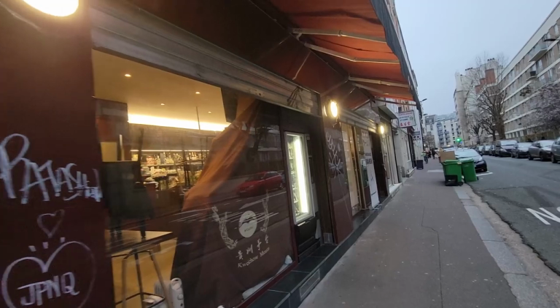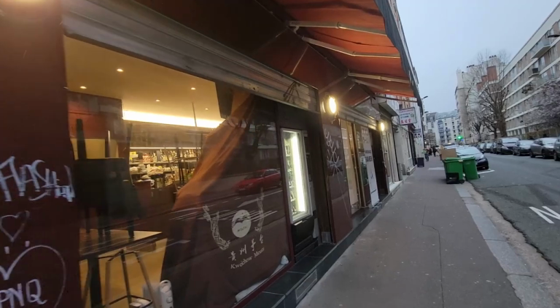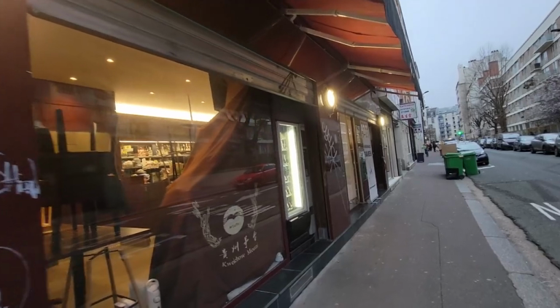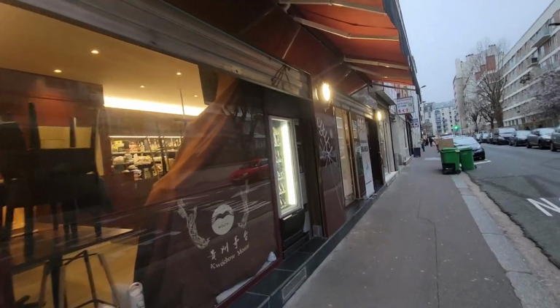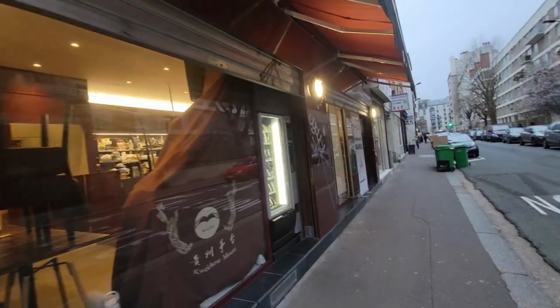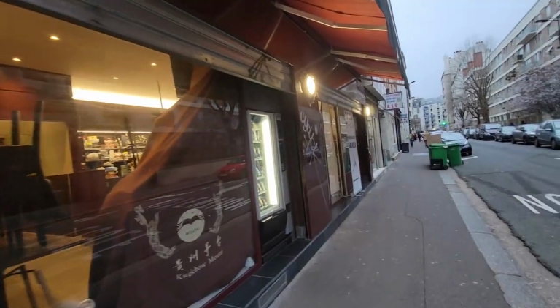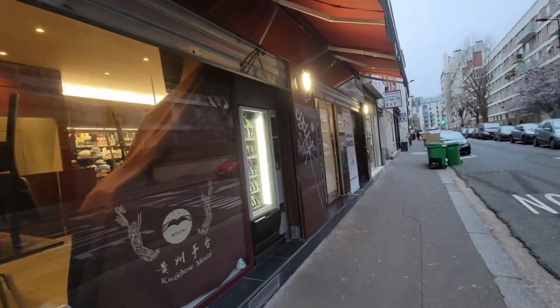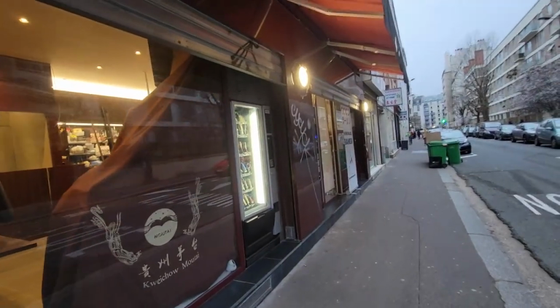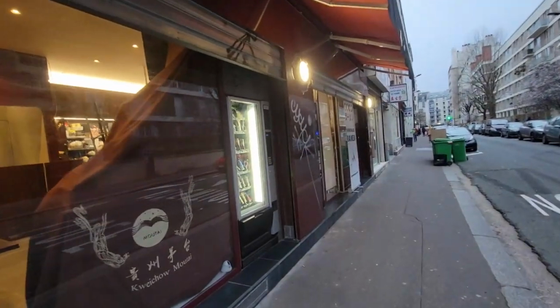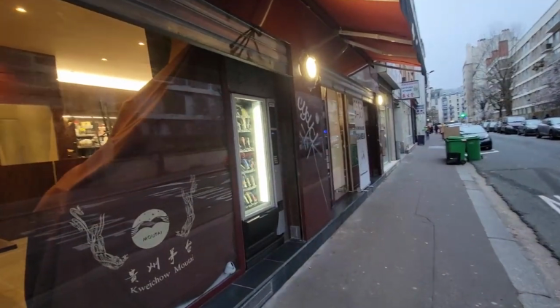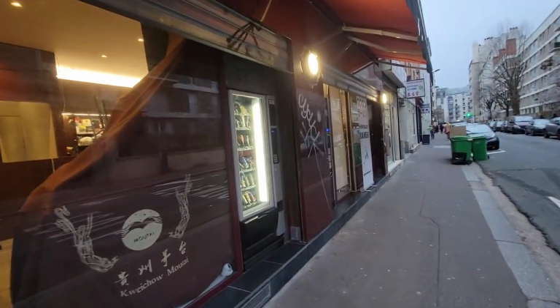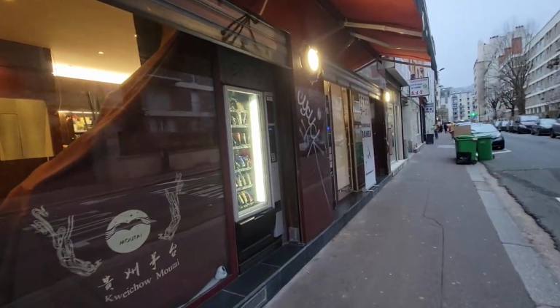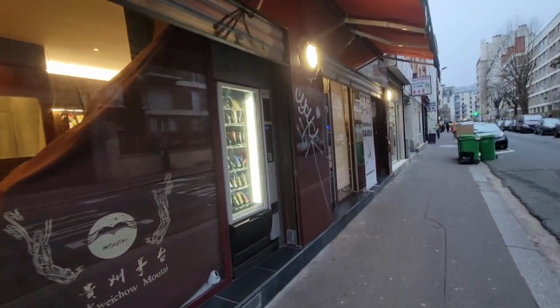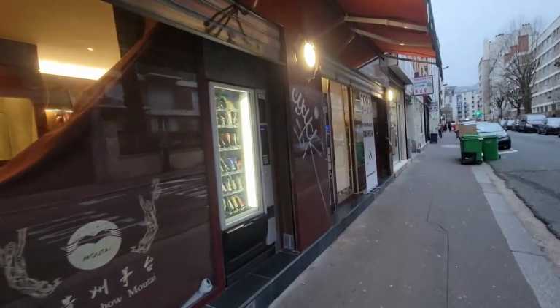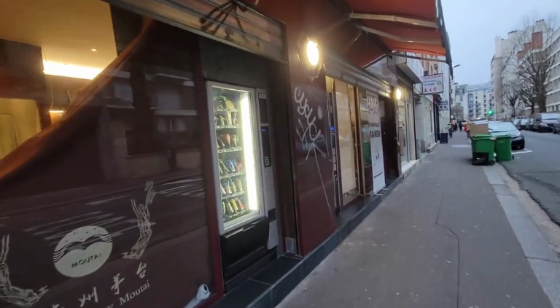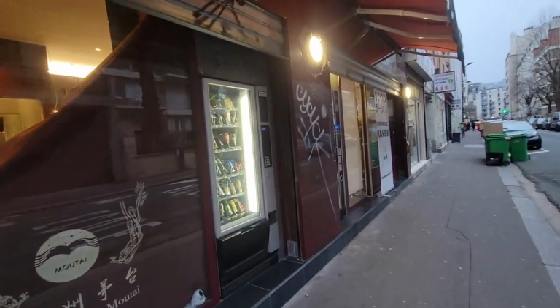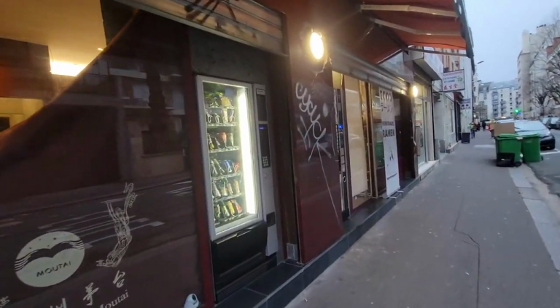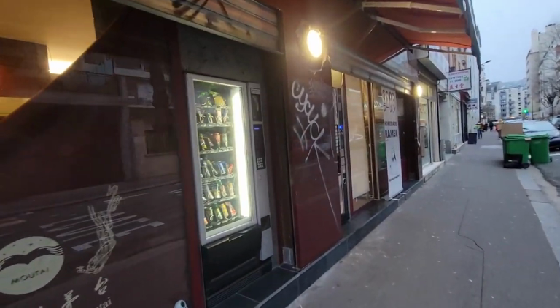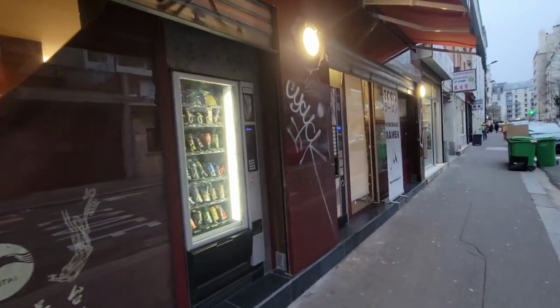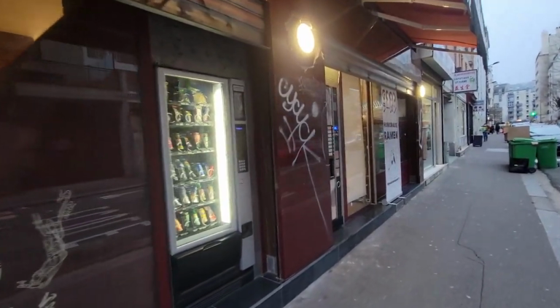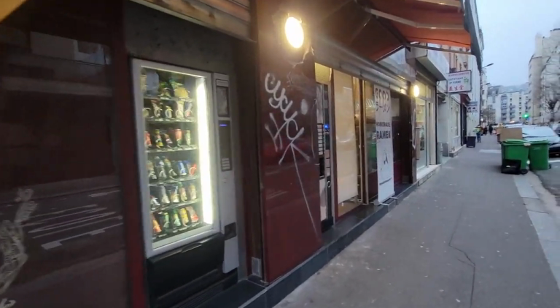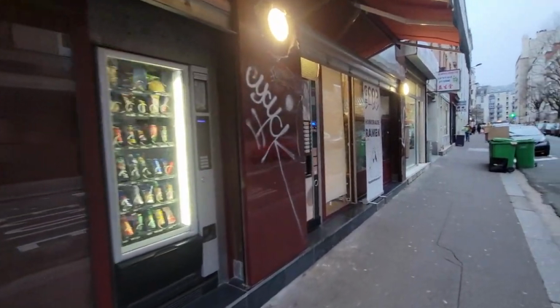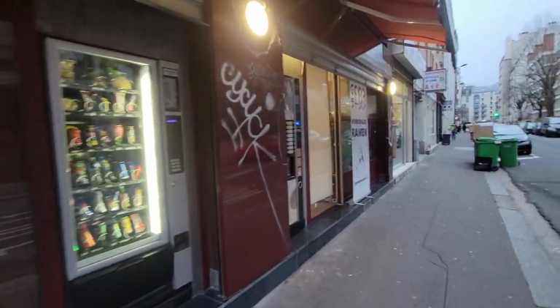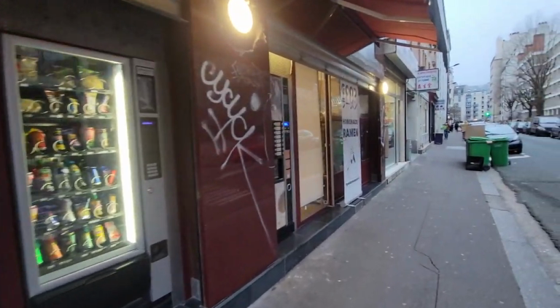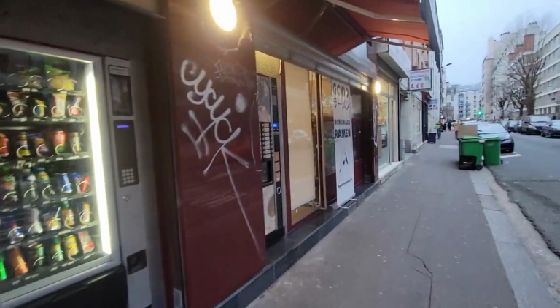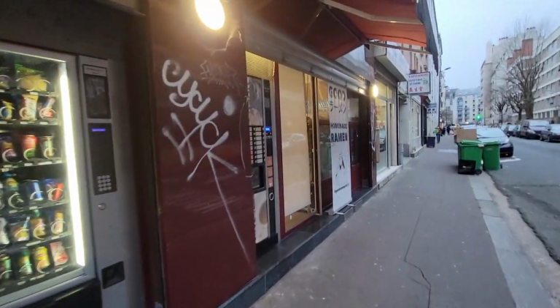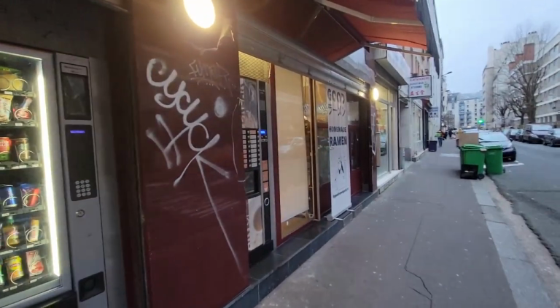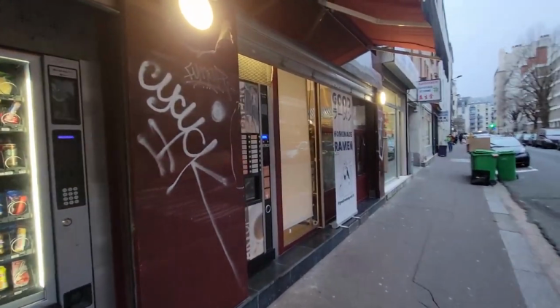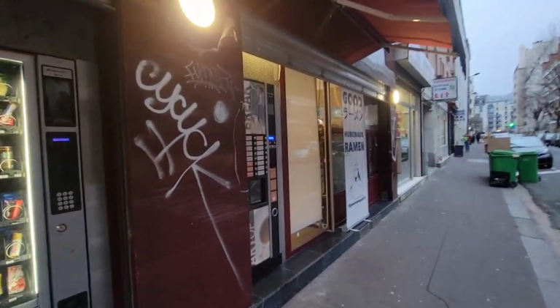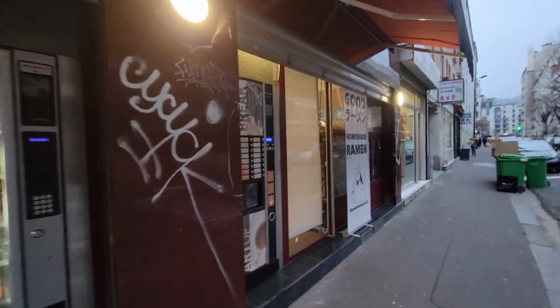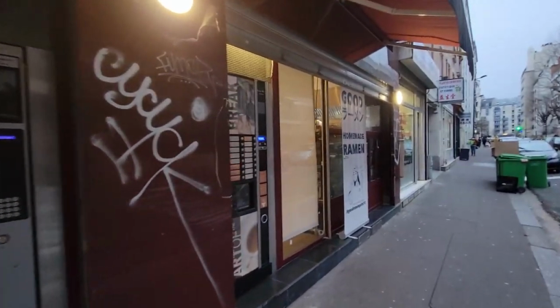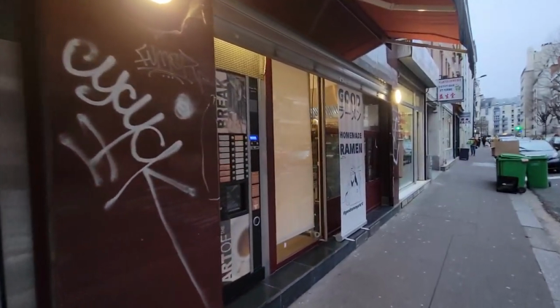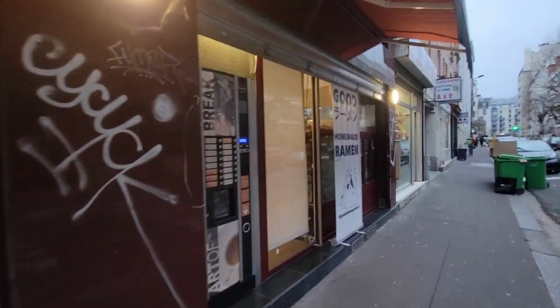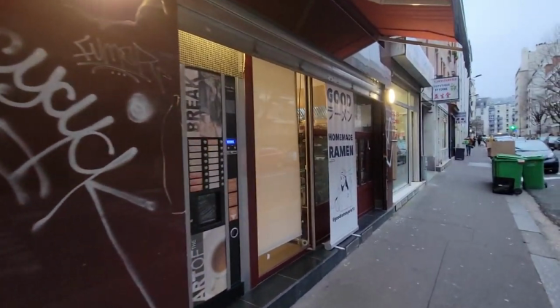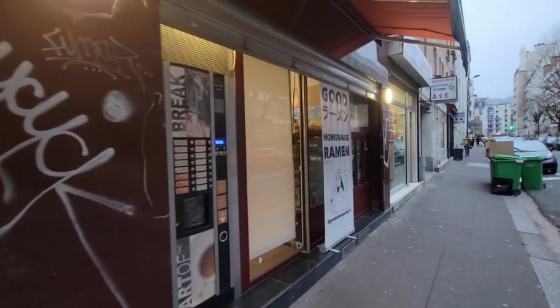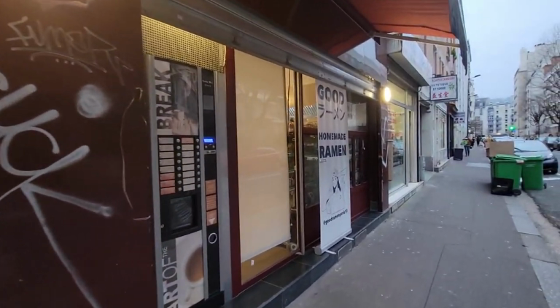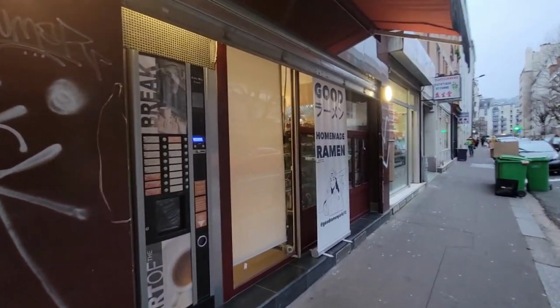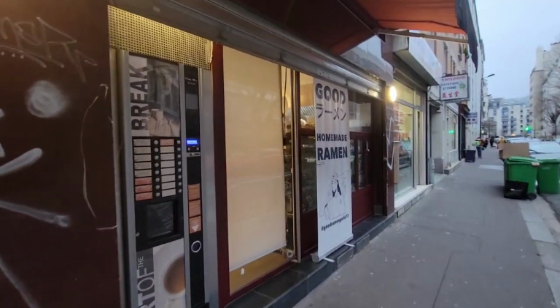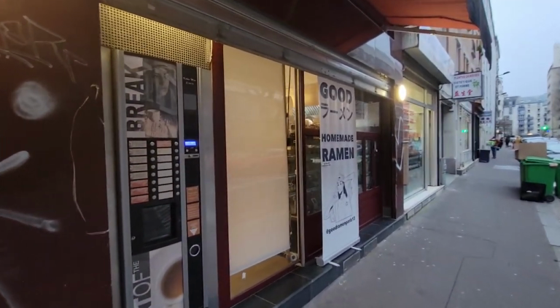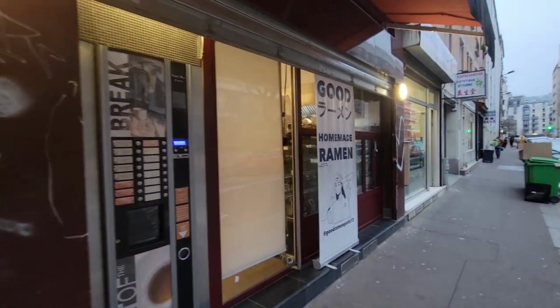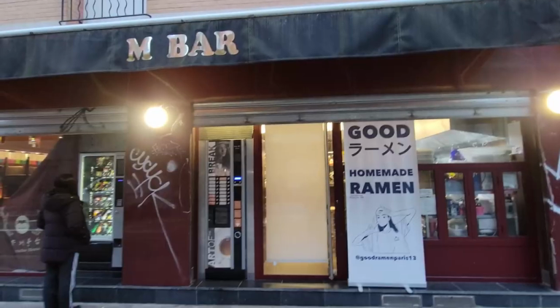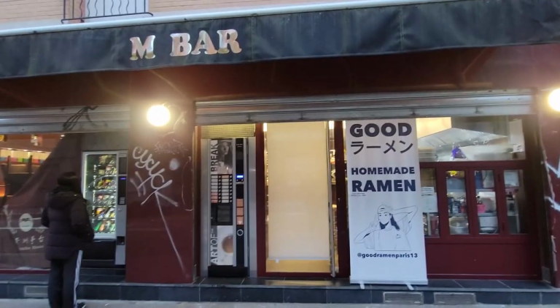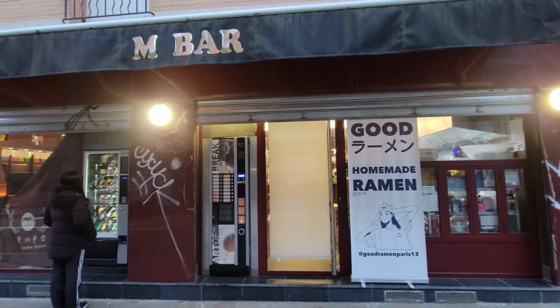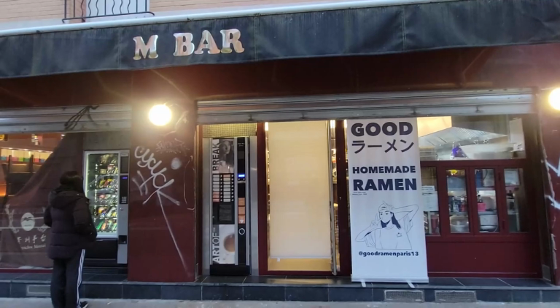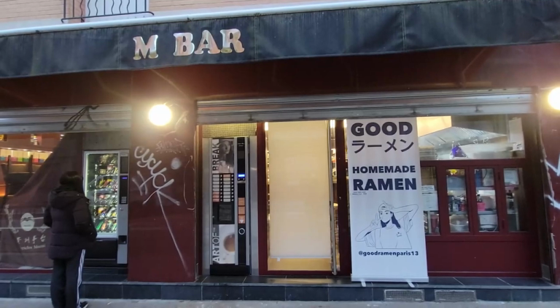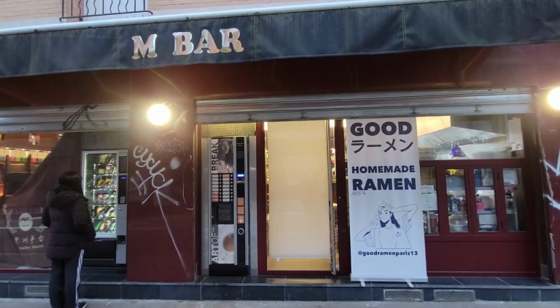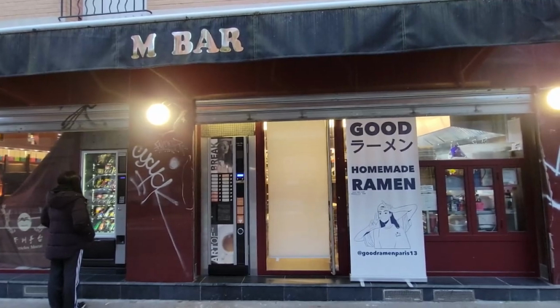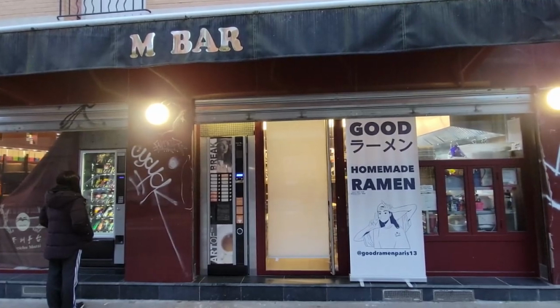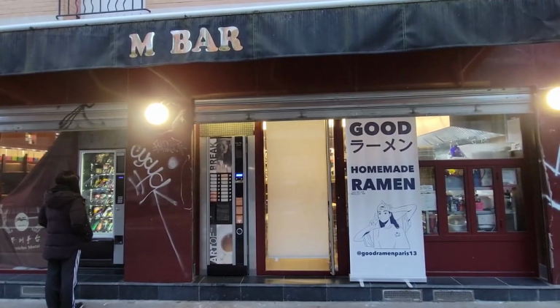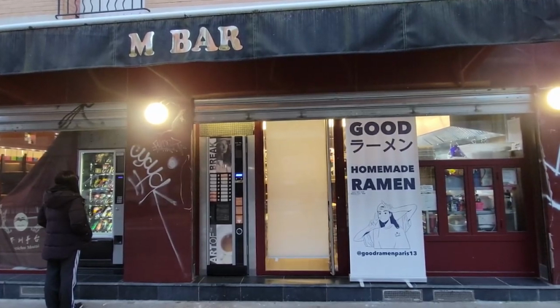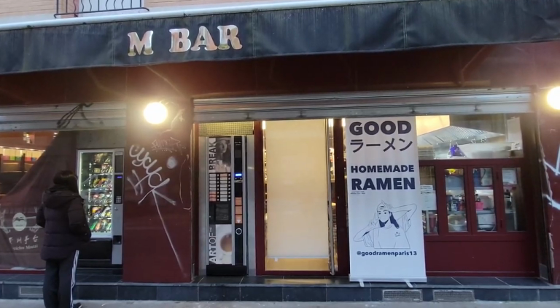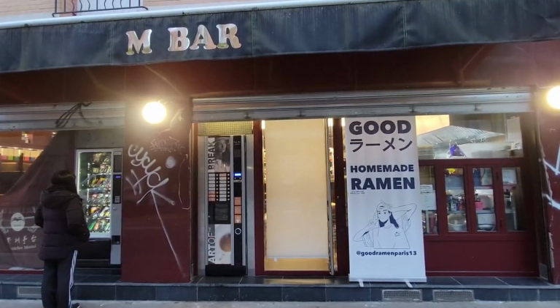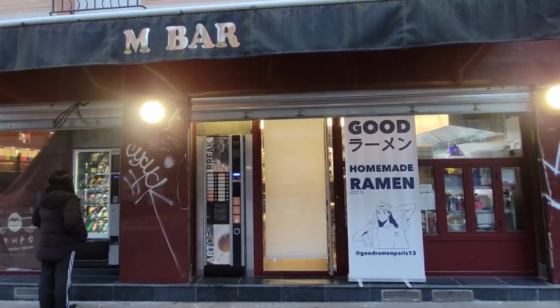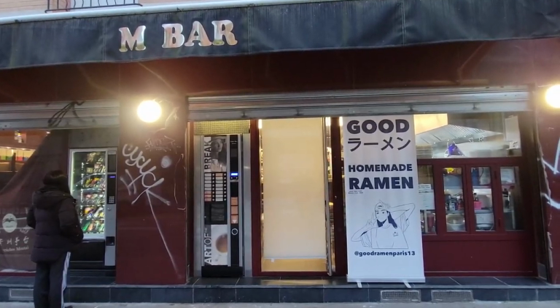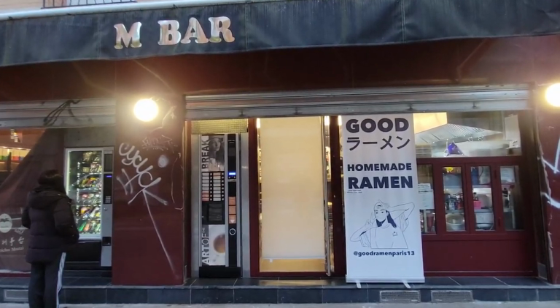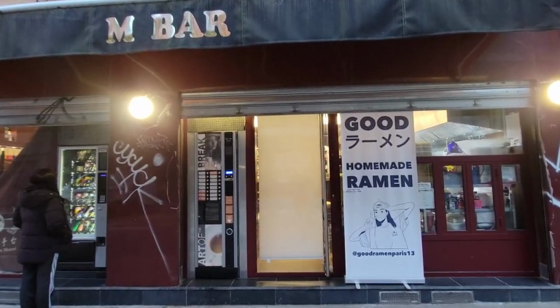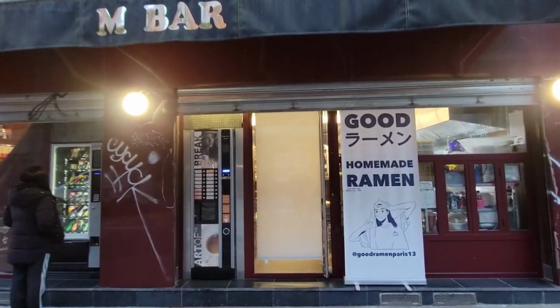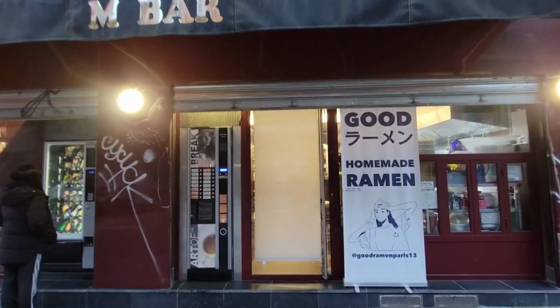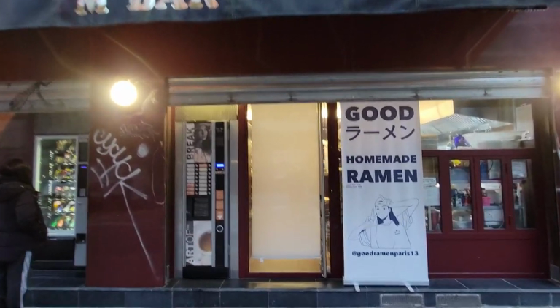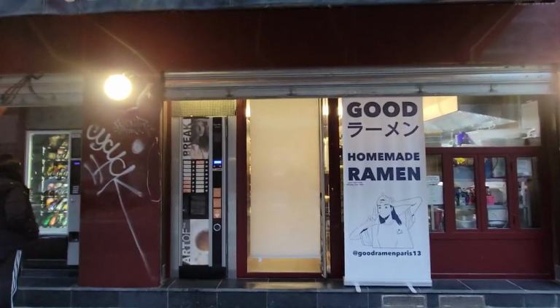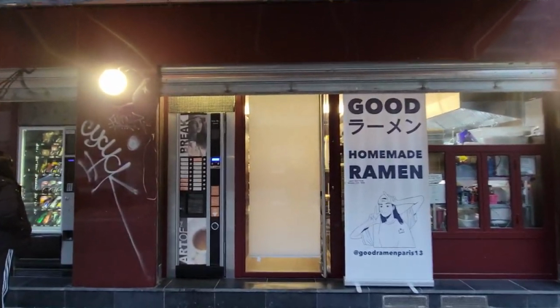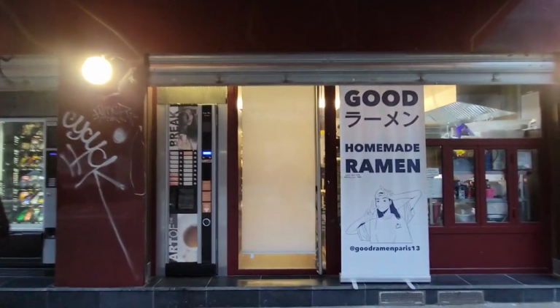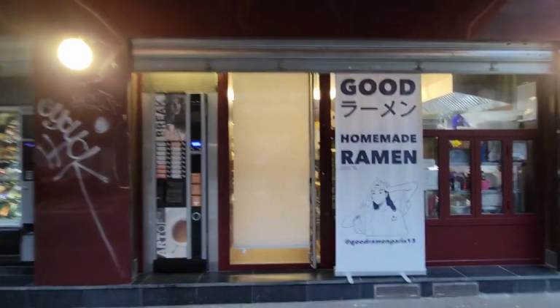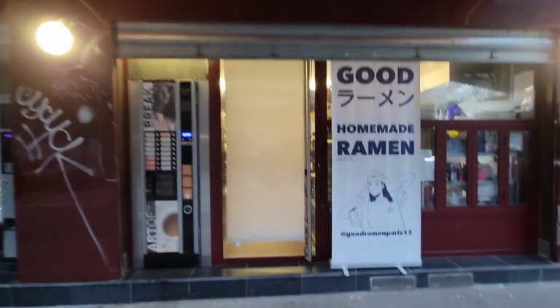Looking for some good Japanese ramen in France's Chinatown? Found a hidden gem. Let's check out Good Ramen Paris in Porte des Joisilles.